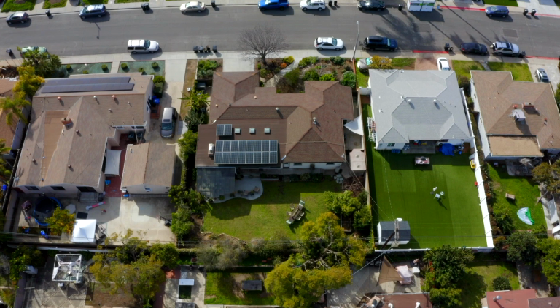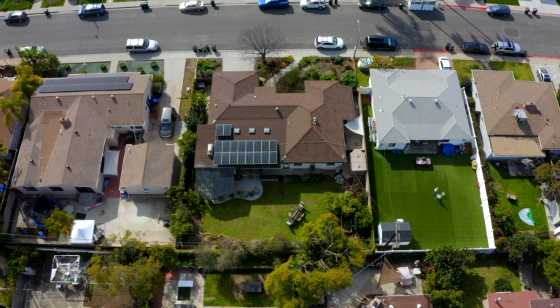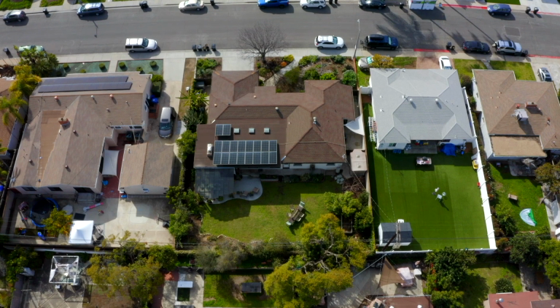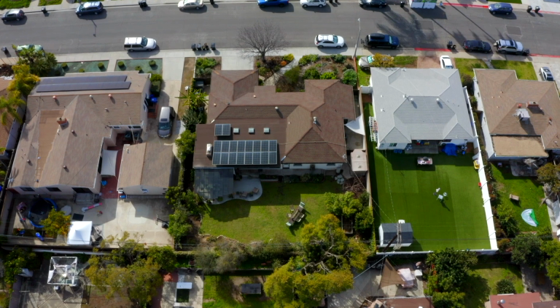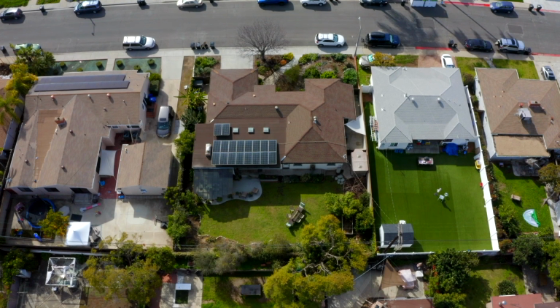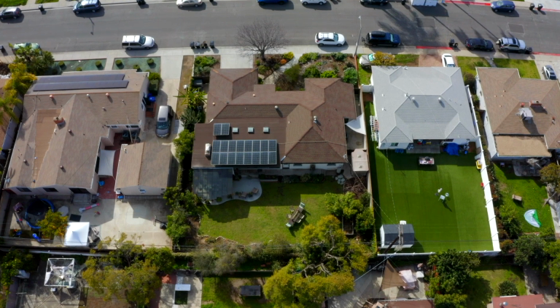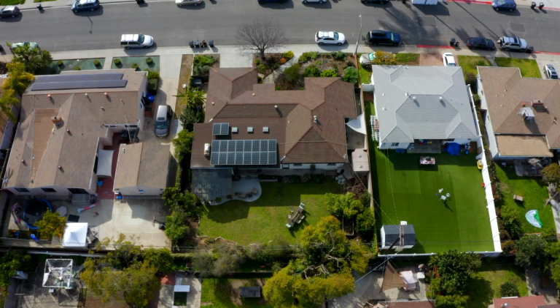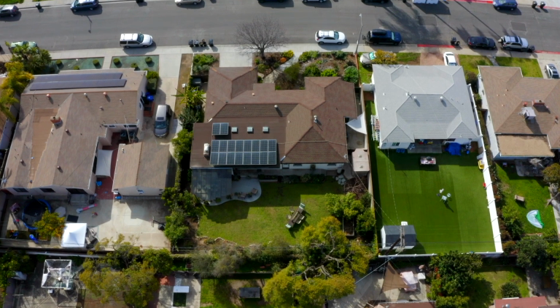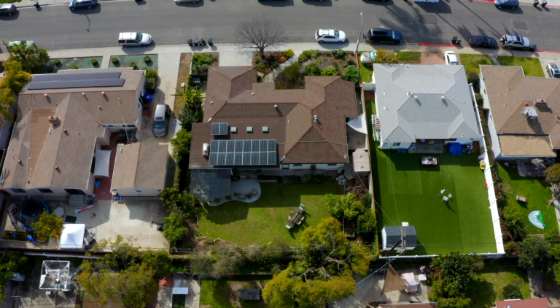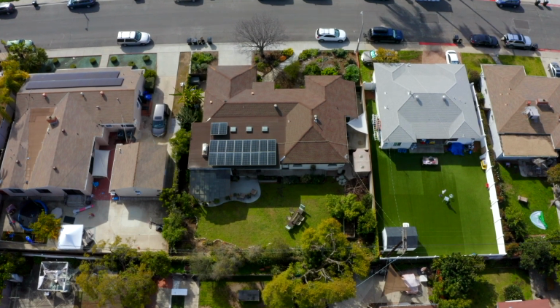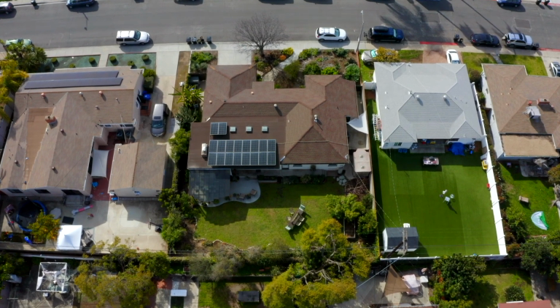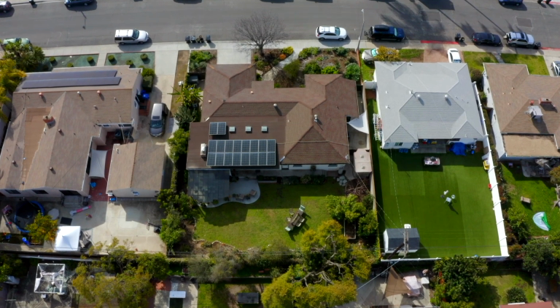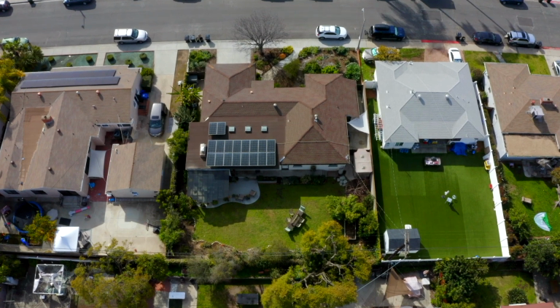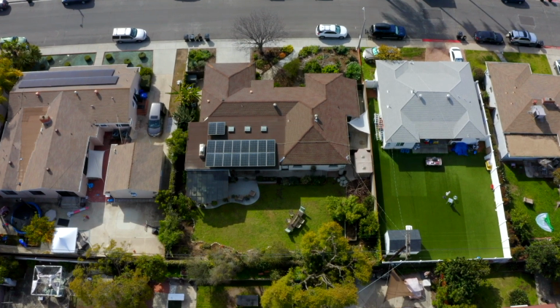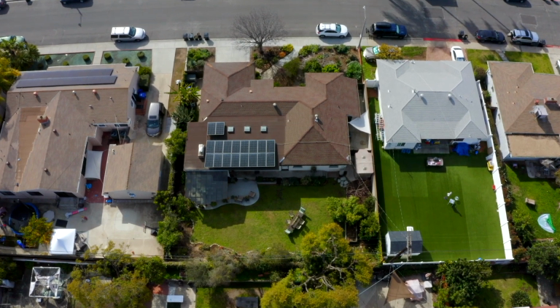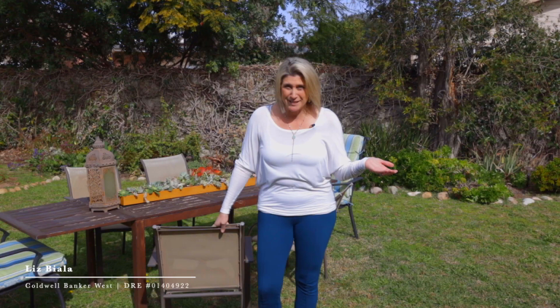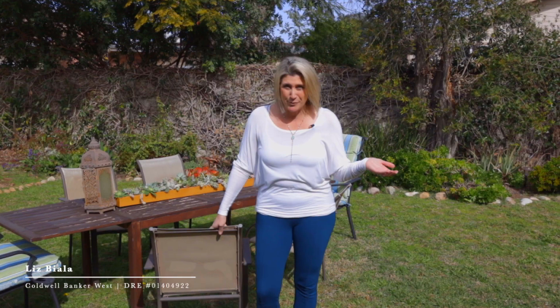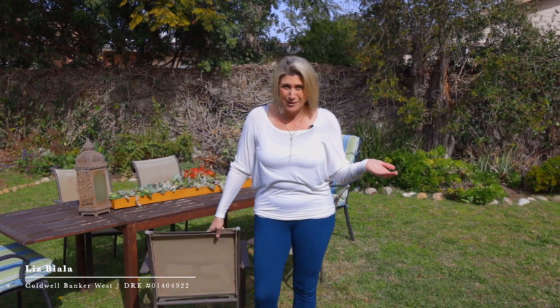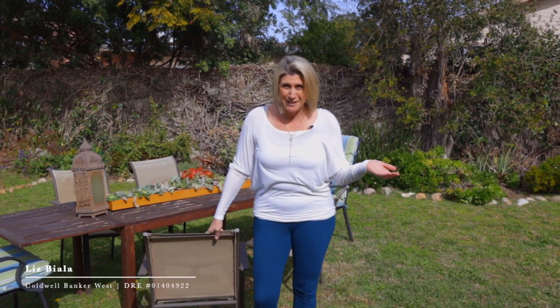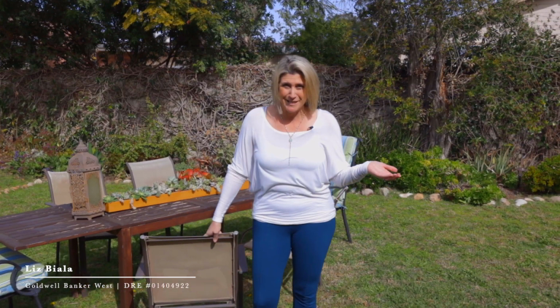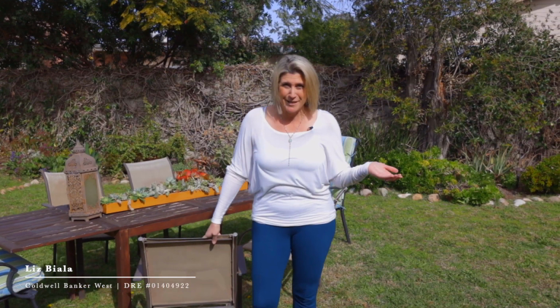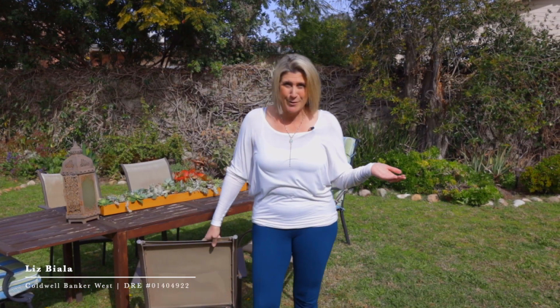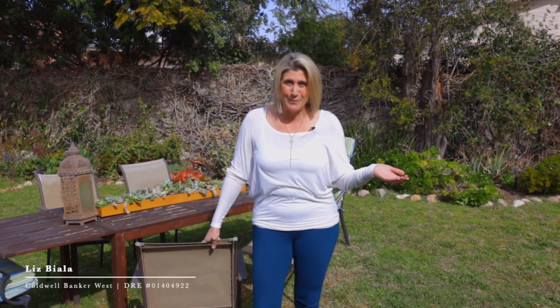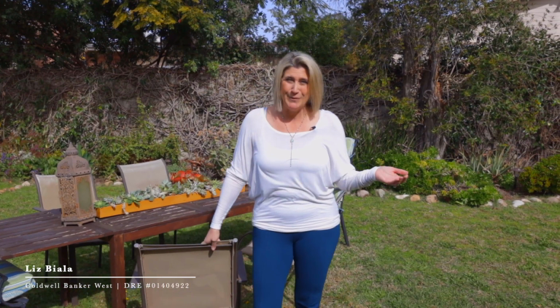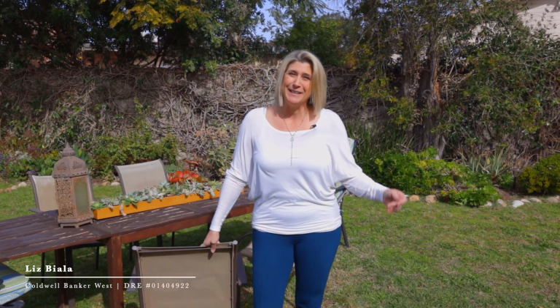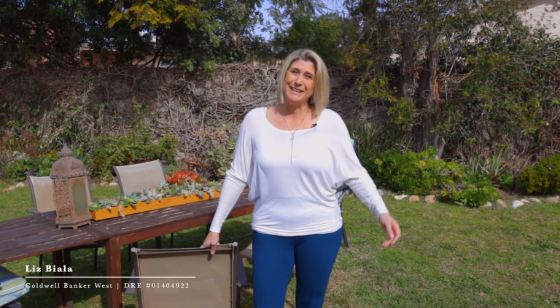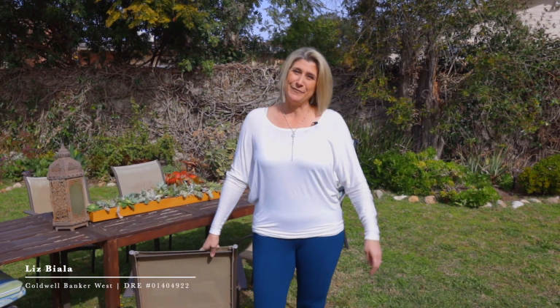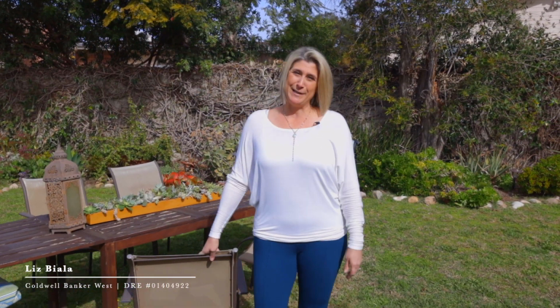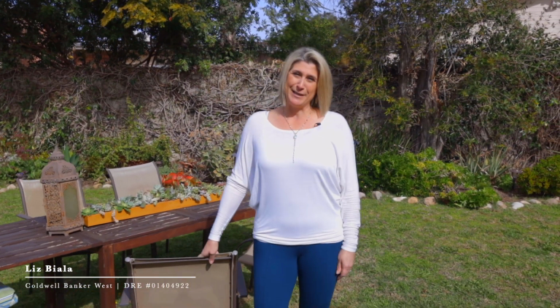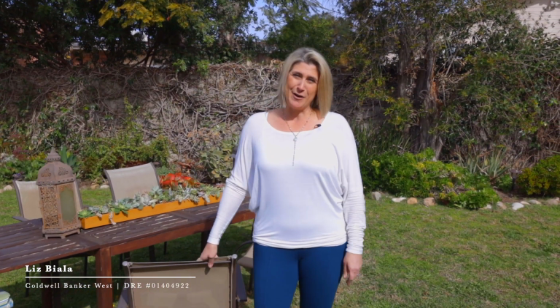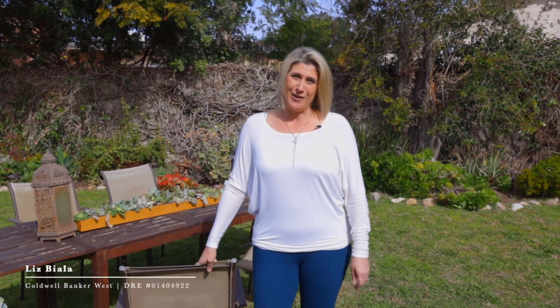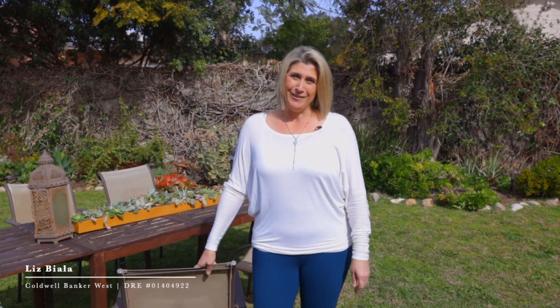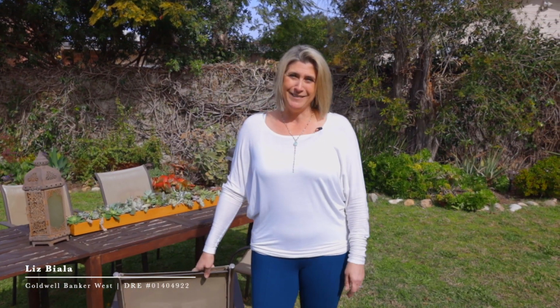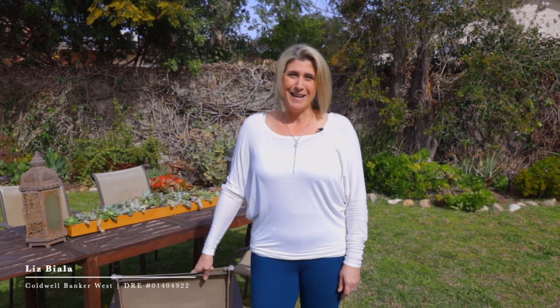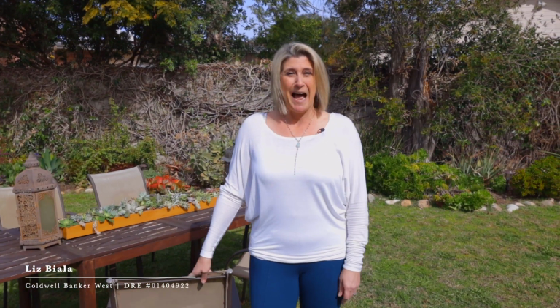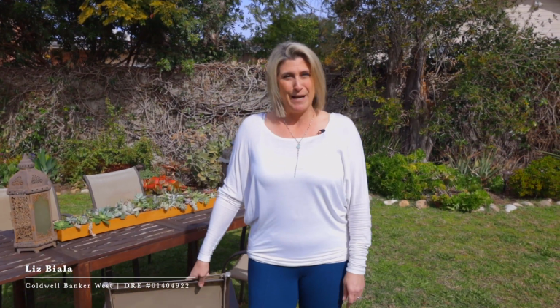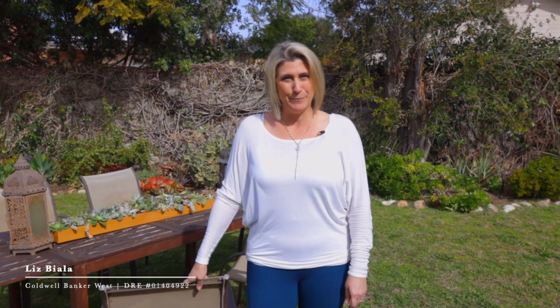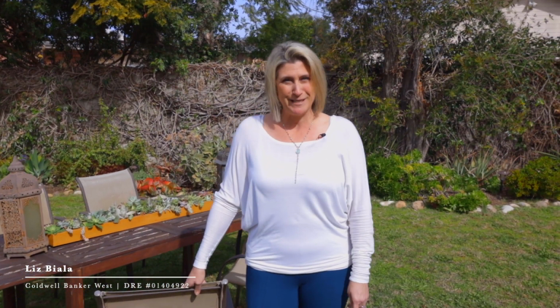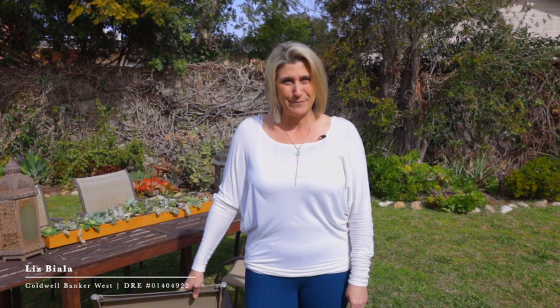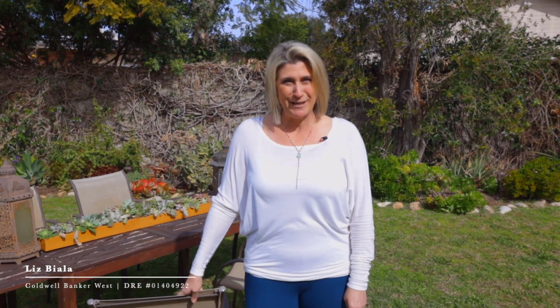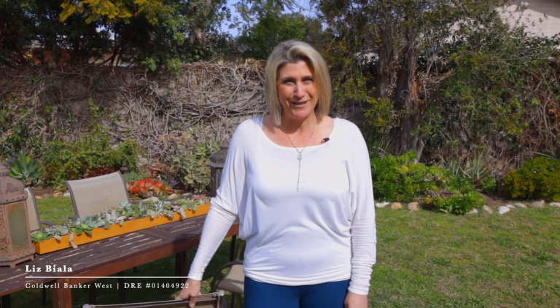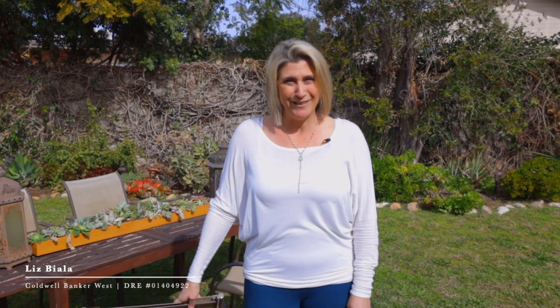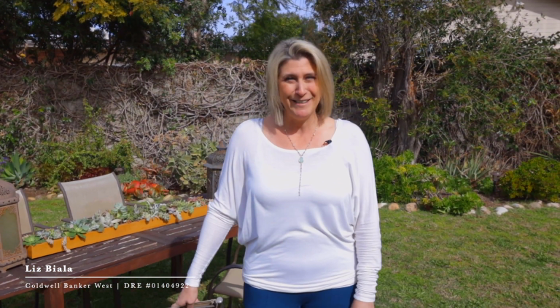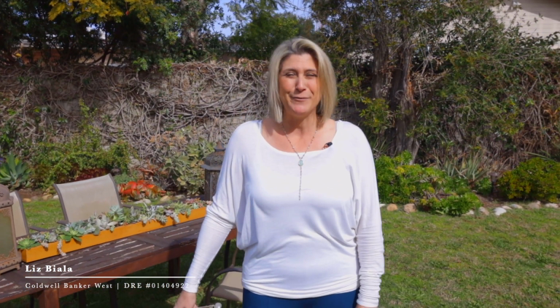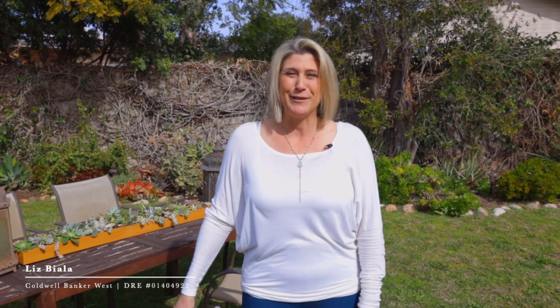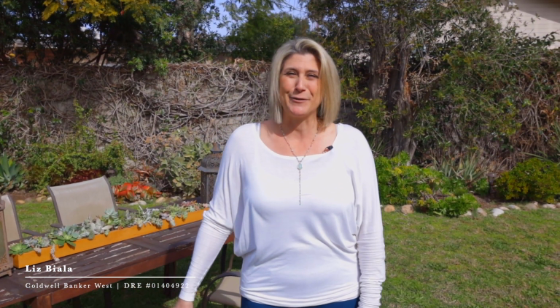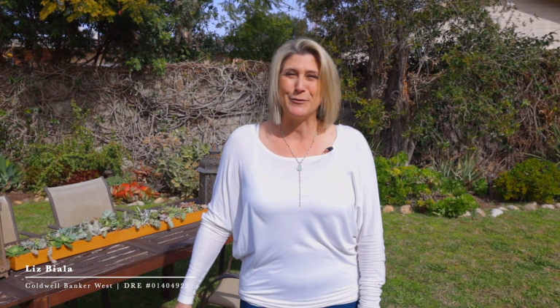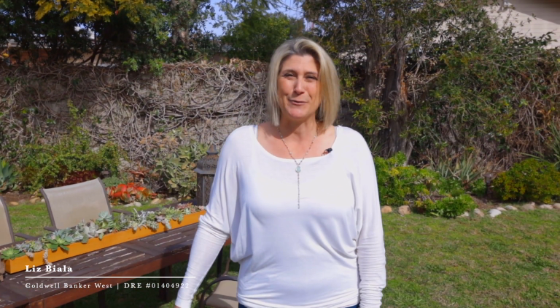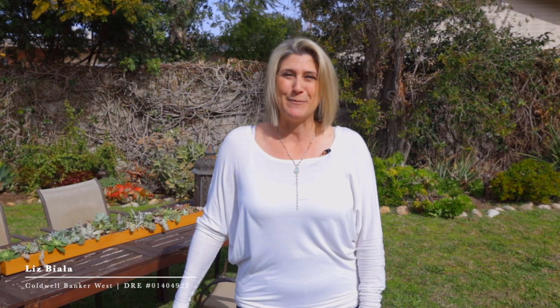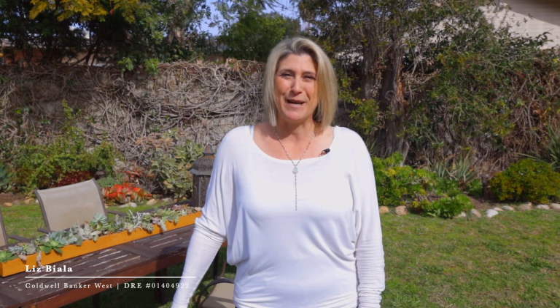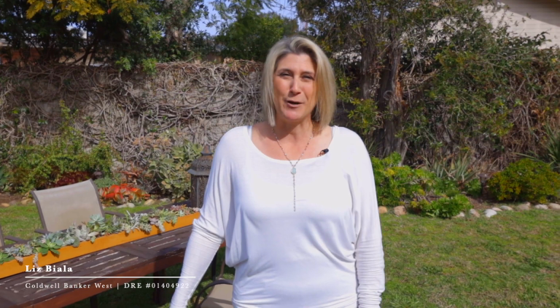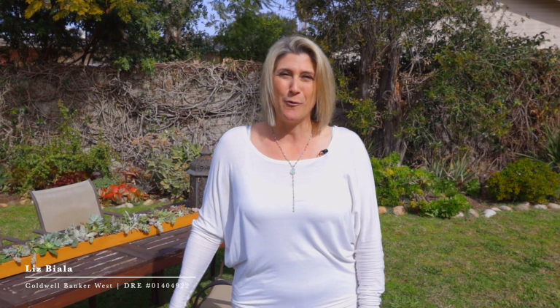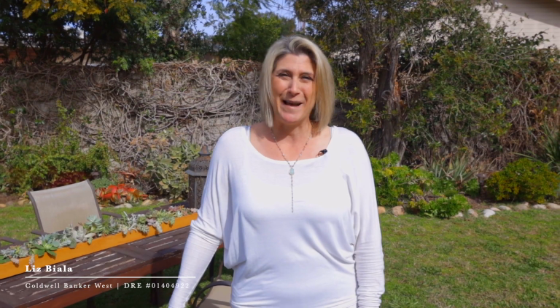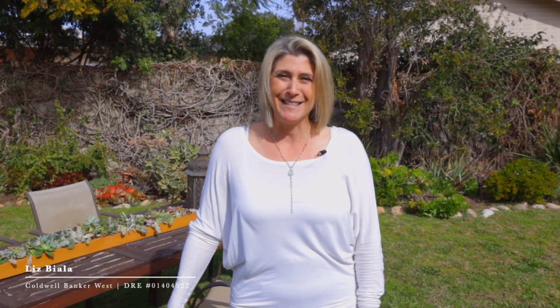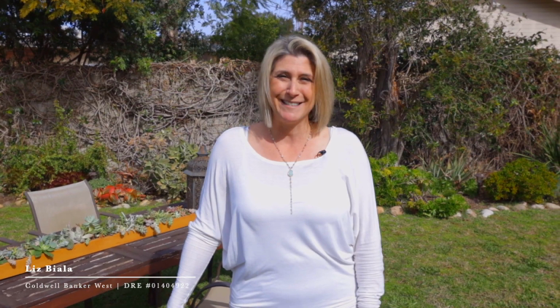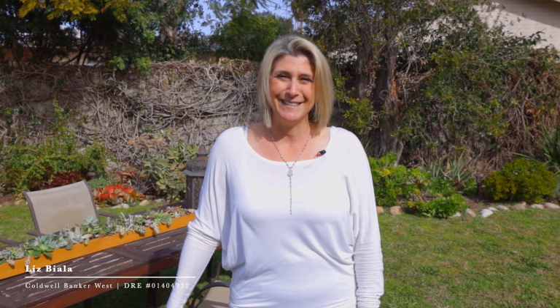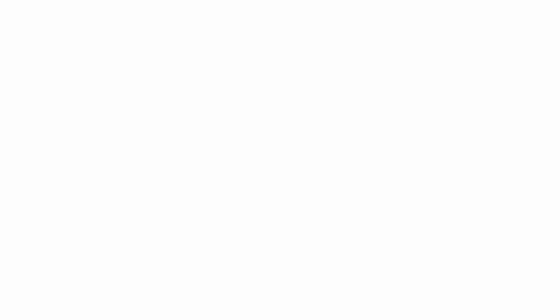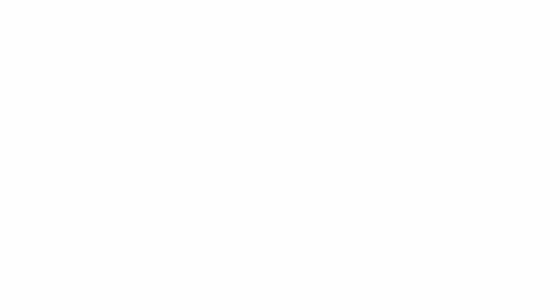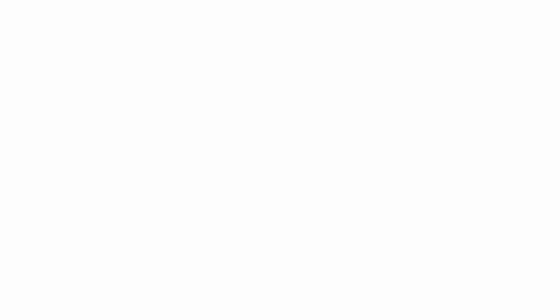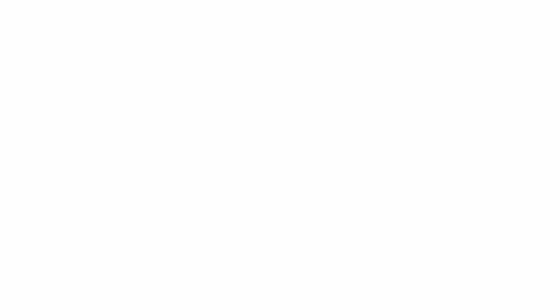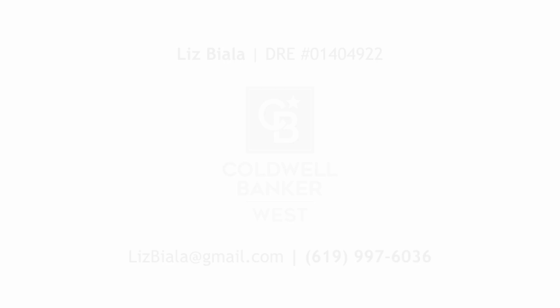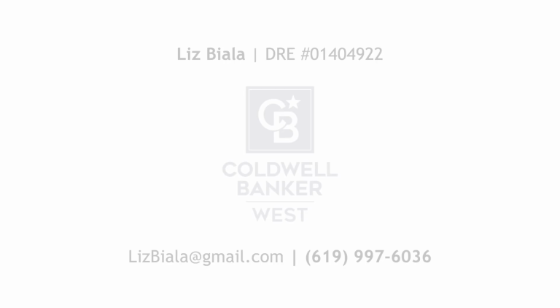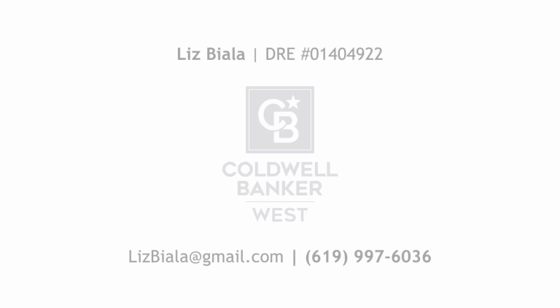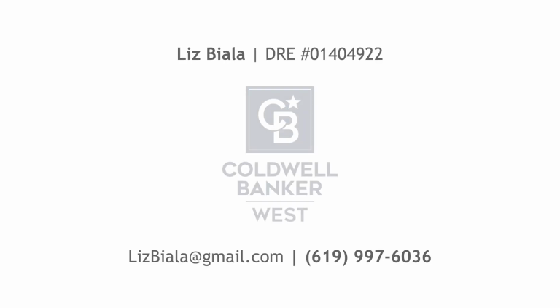For a private showing of this gorgeous home, give me a call. I'm Liz Biala with Coldwell Banker West.